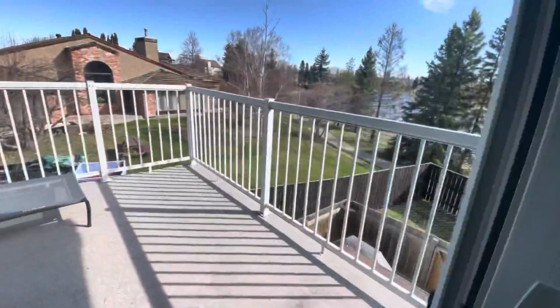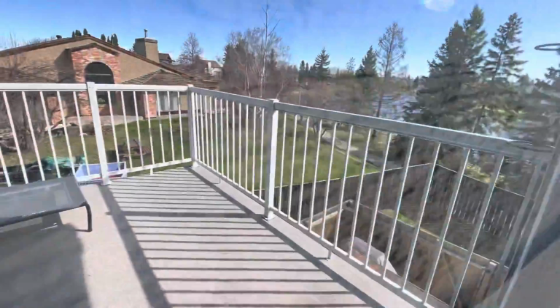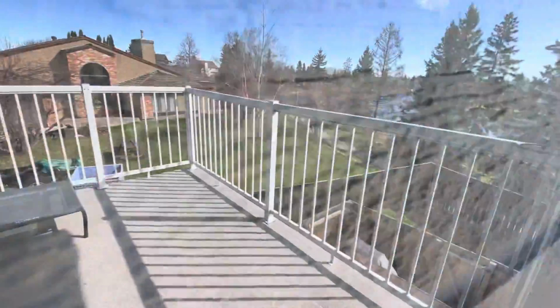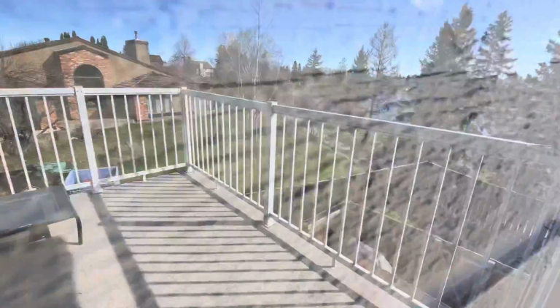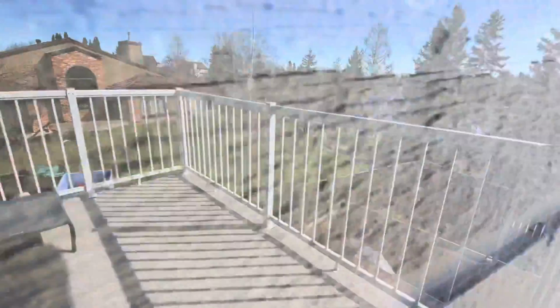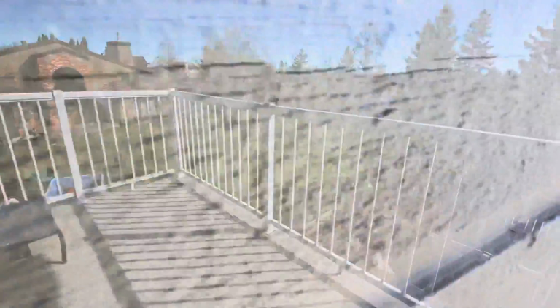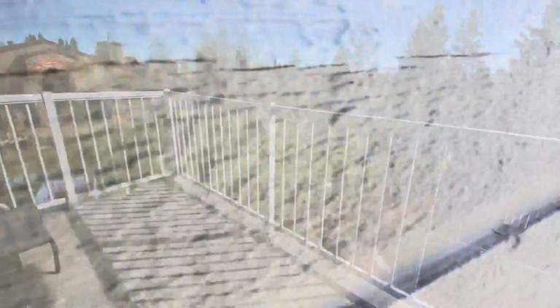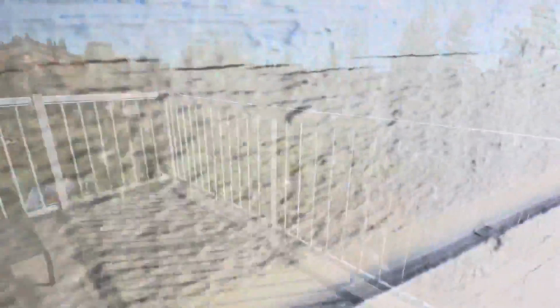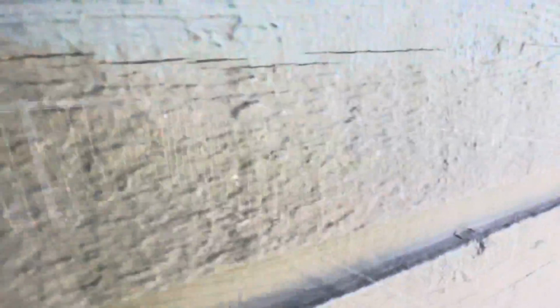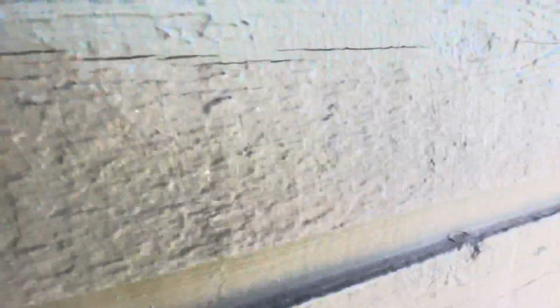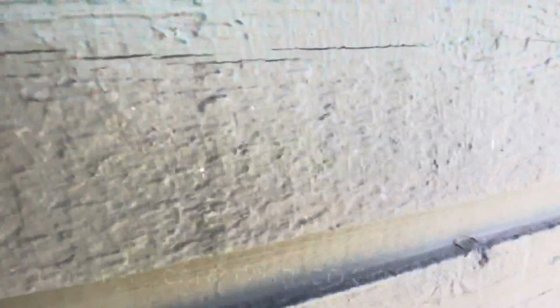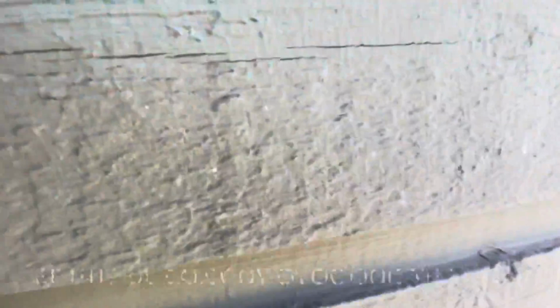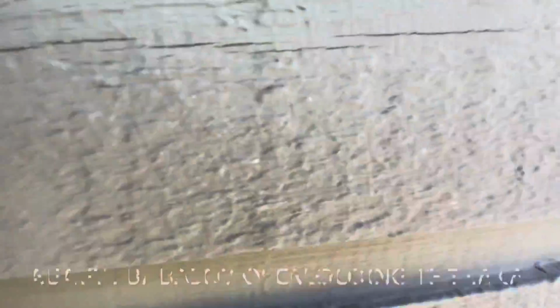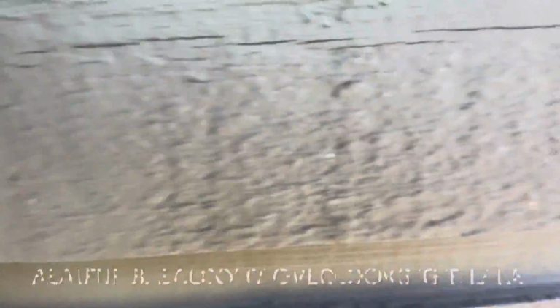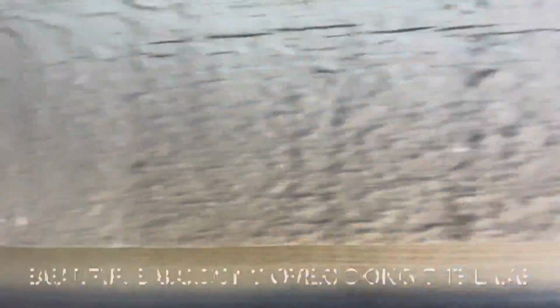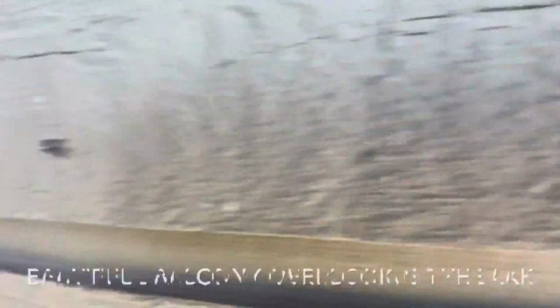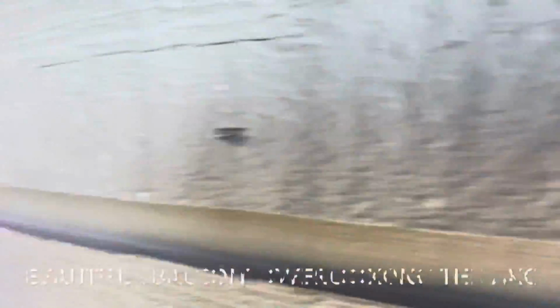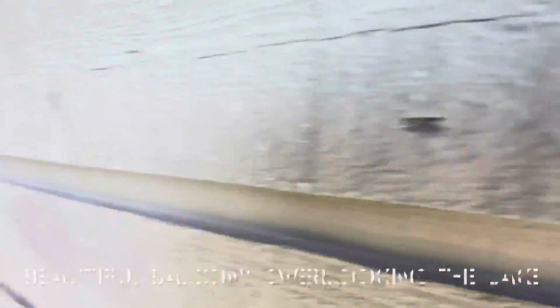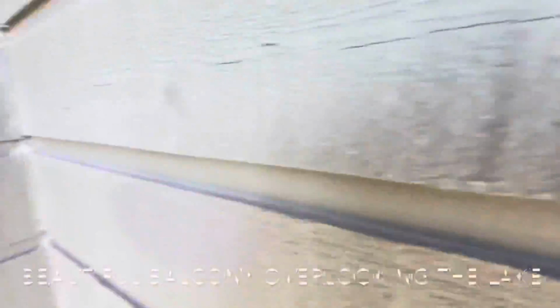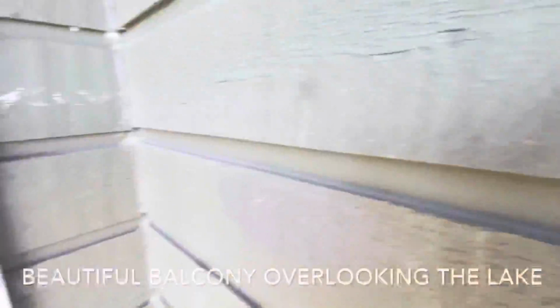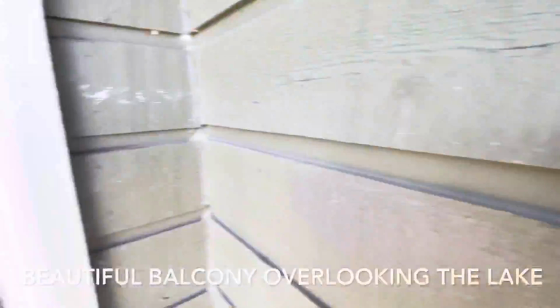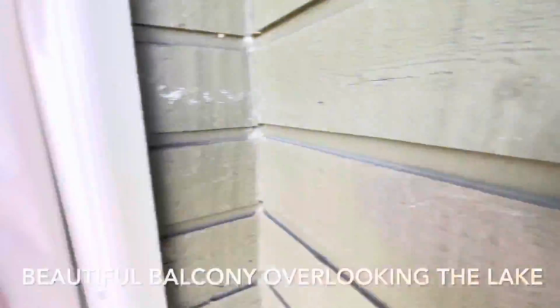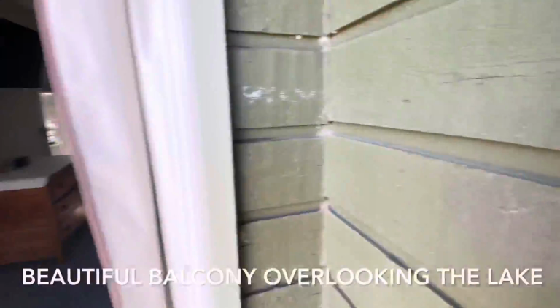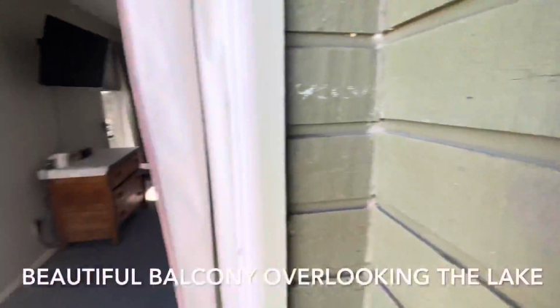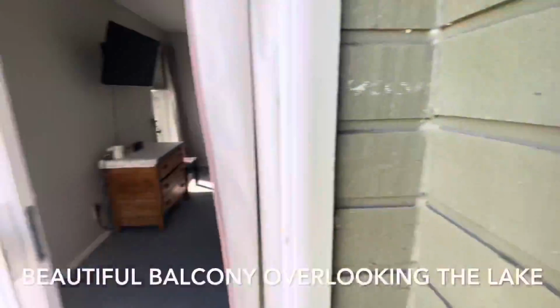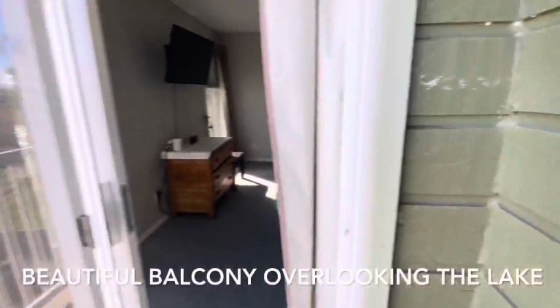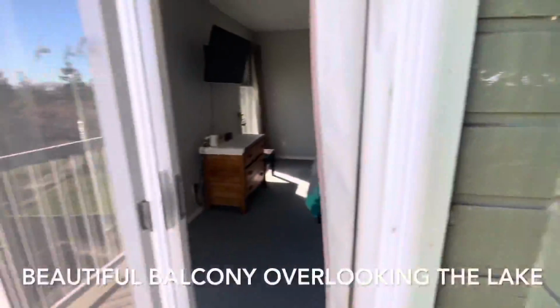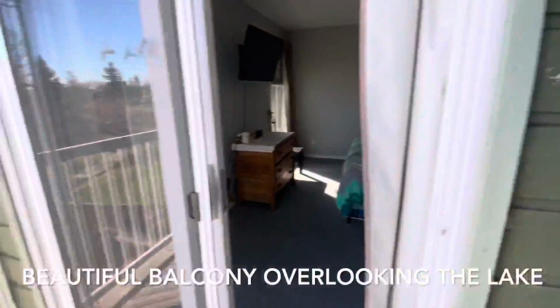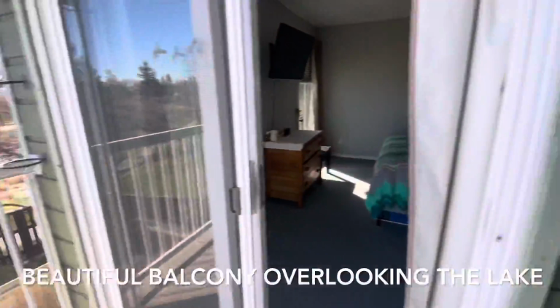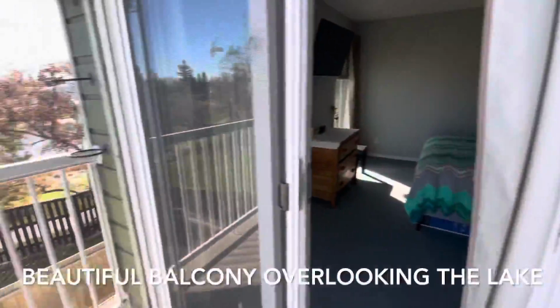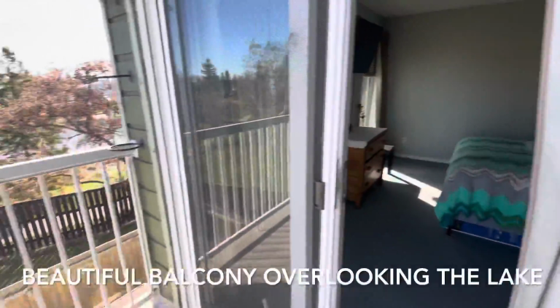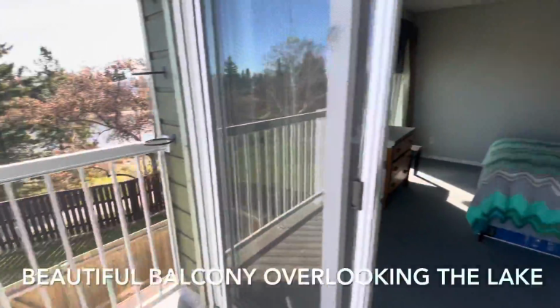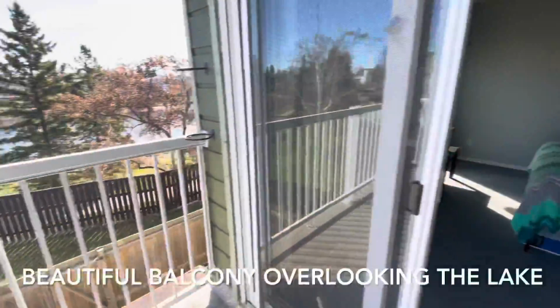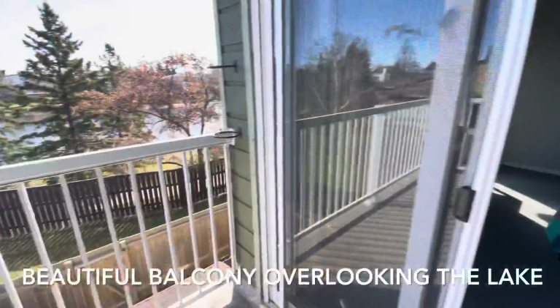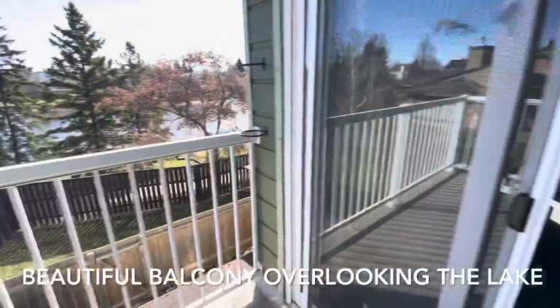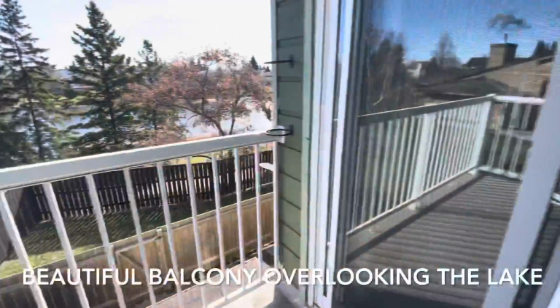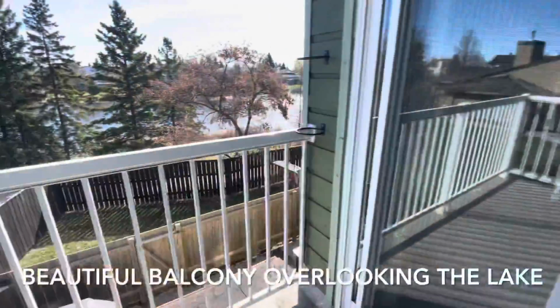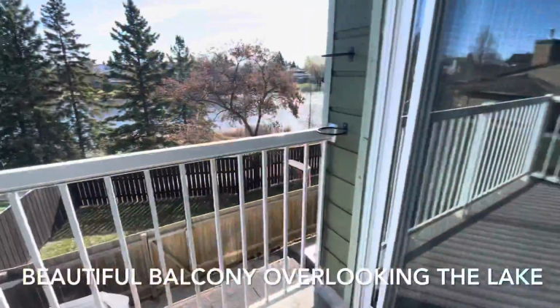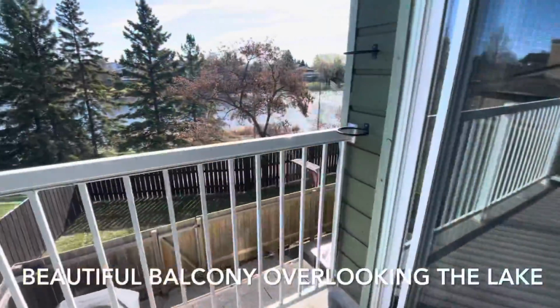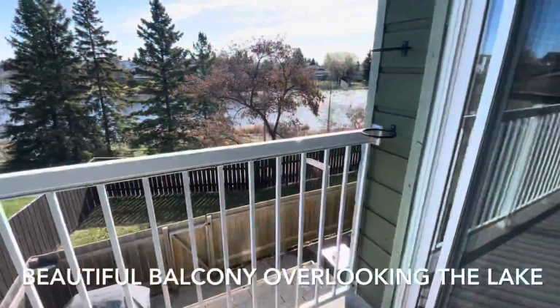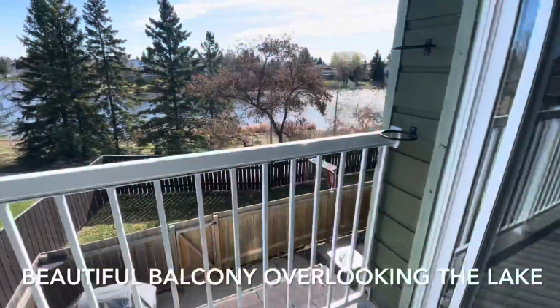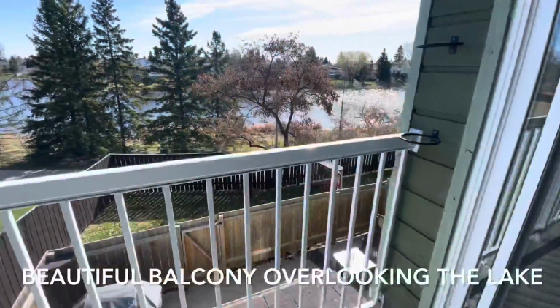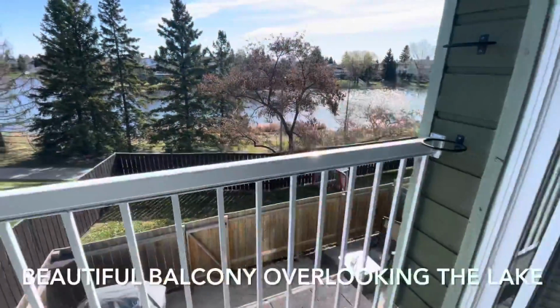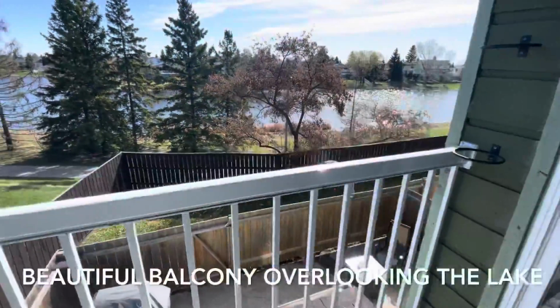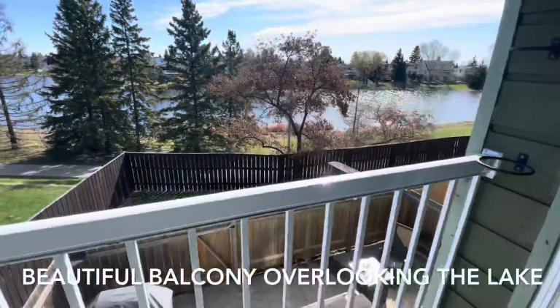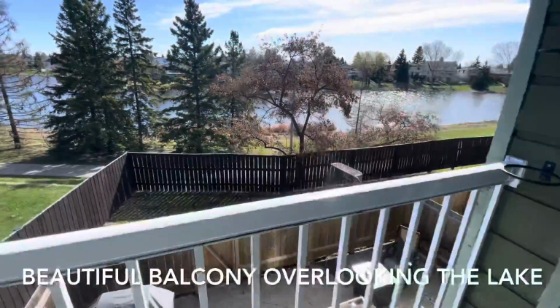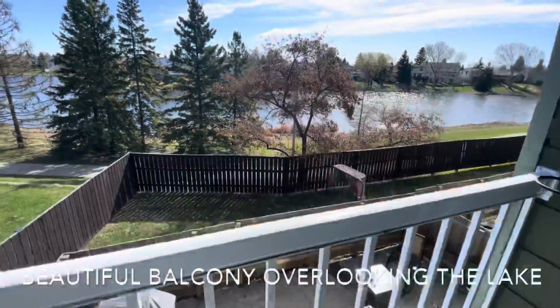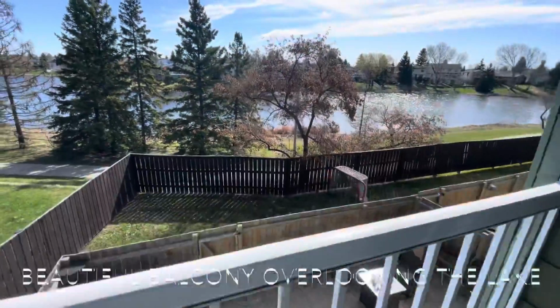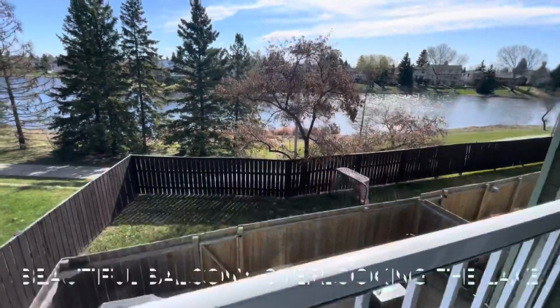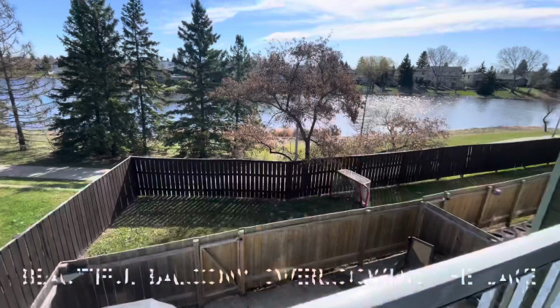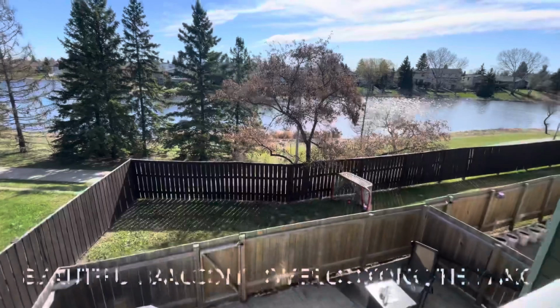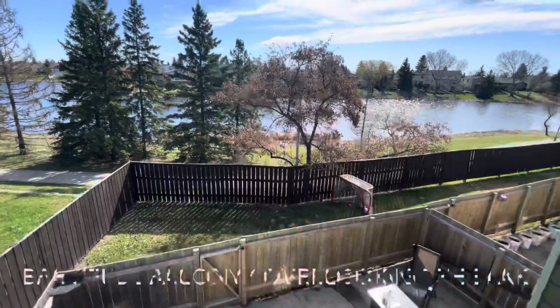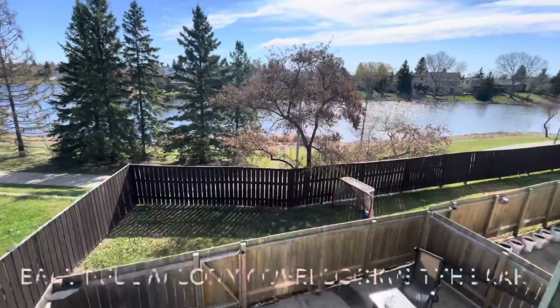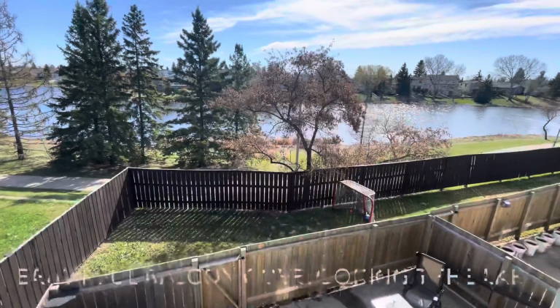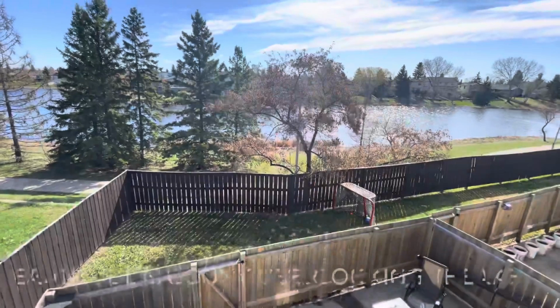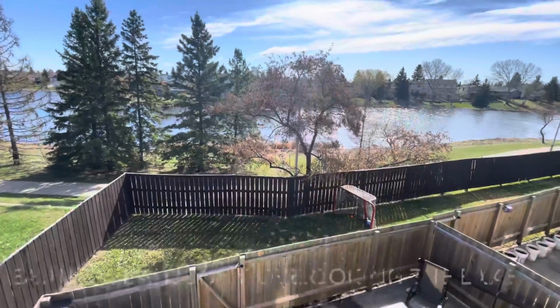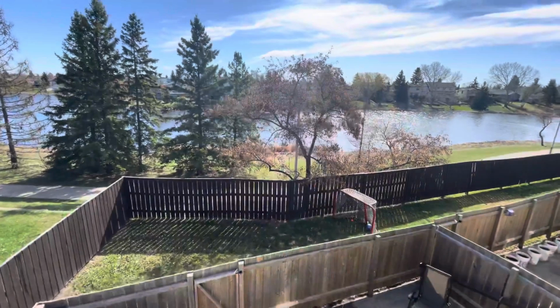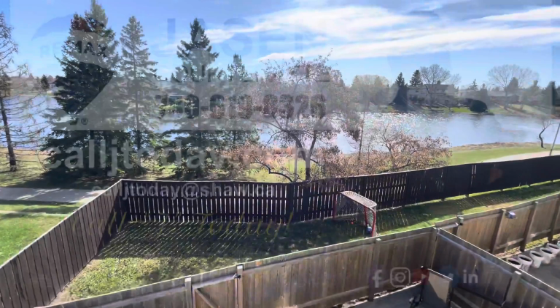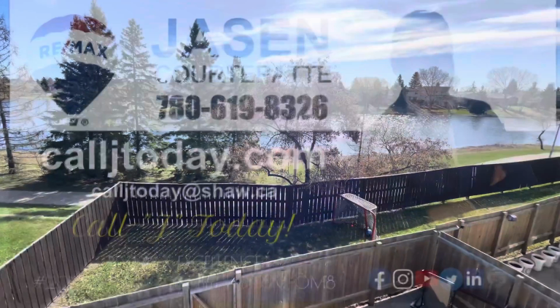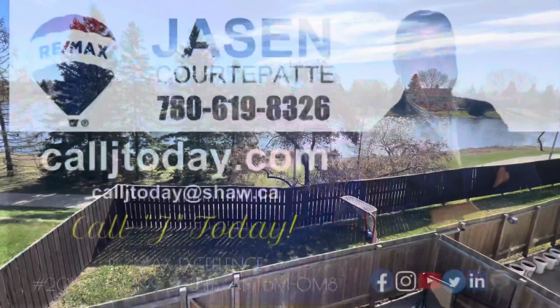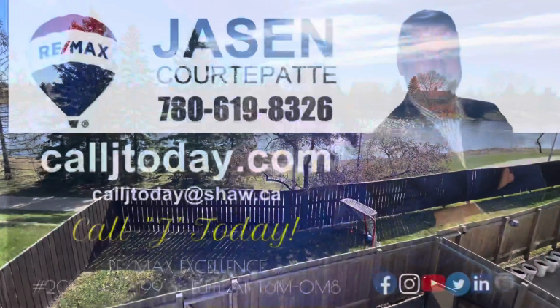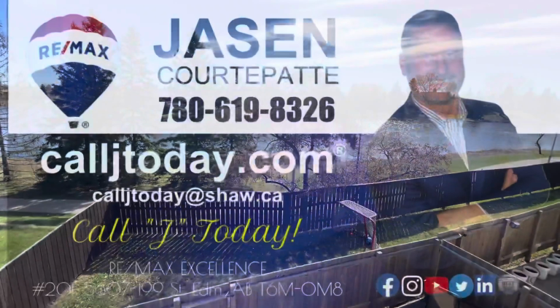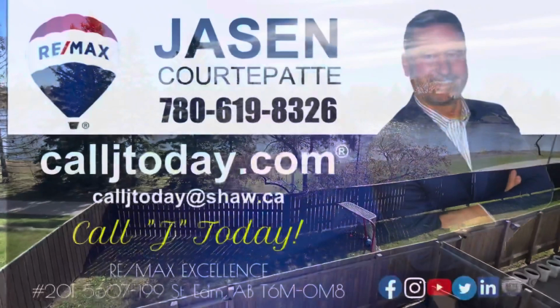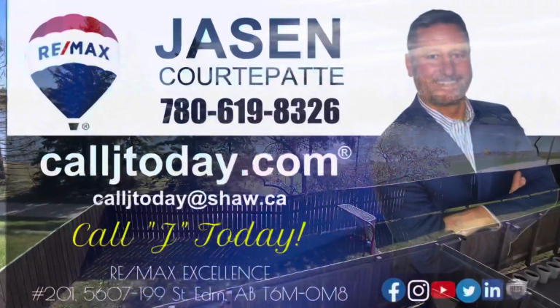This one is also an end unit, has a single car garage, and its own private yard. This is one you might want to see before it's gone.